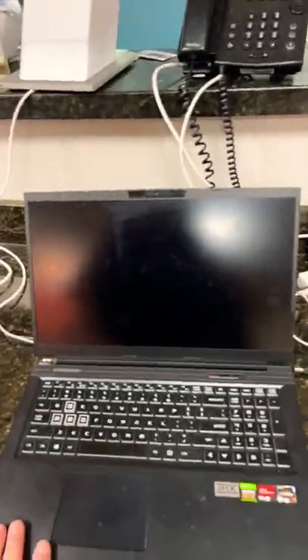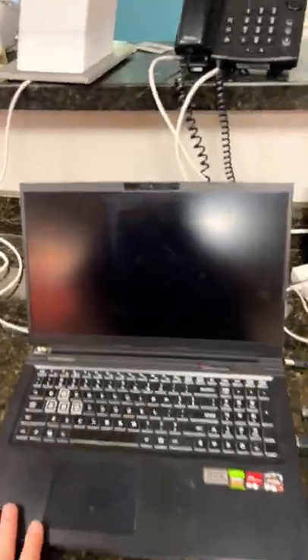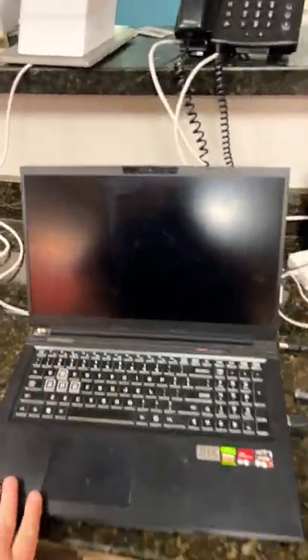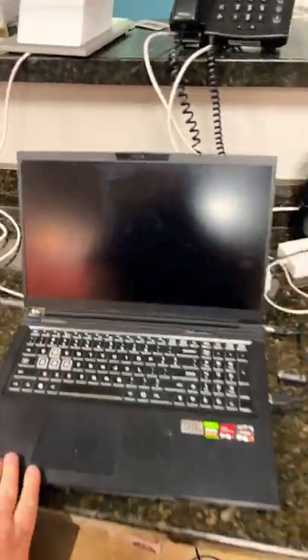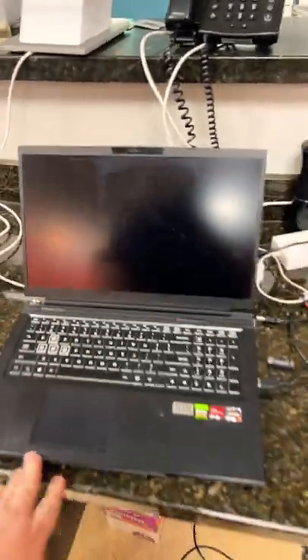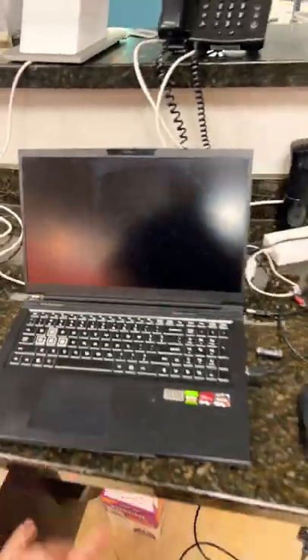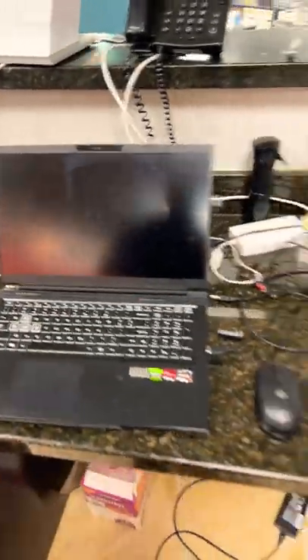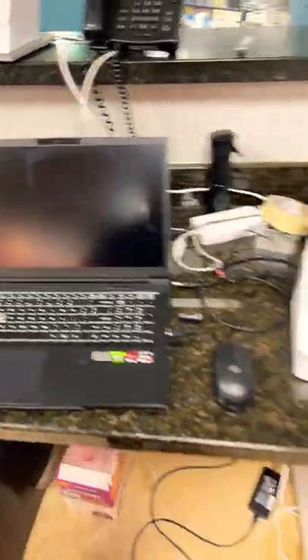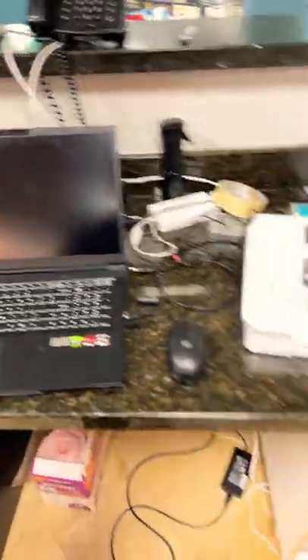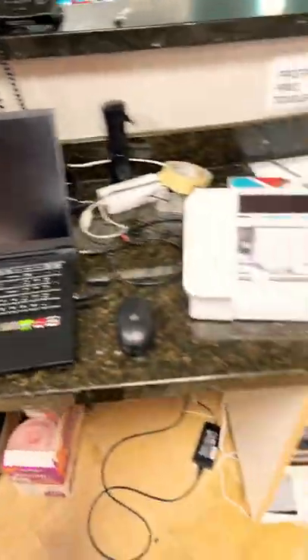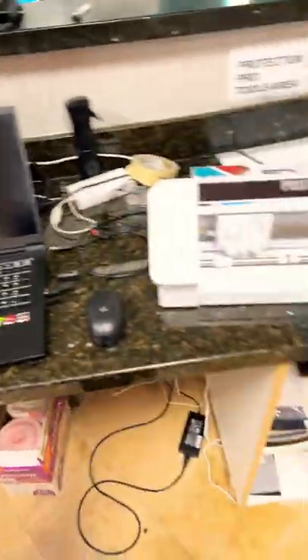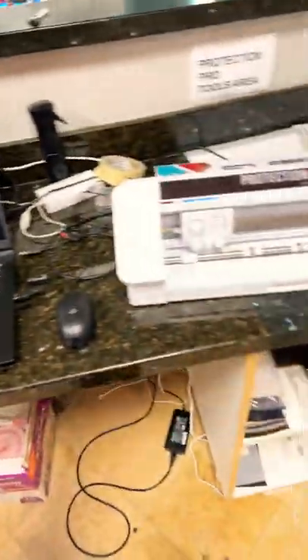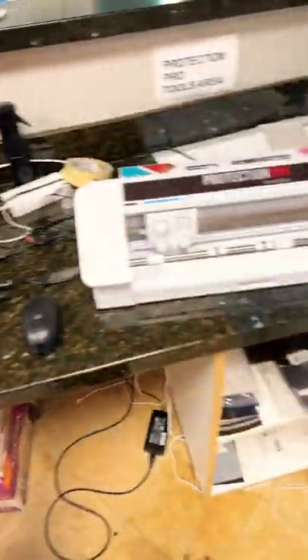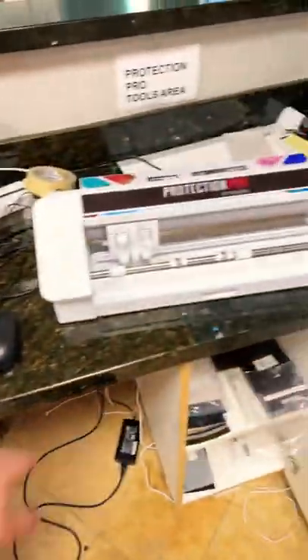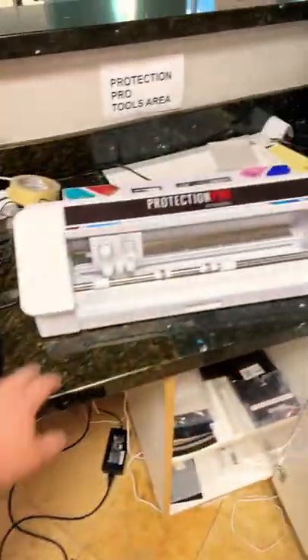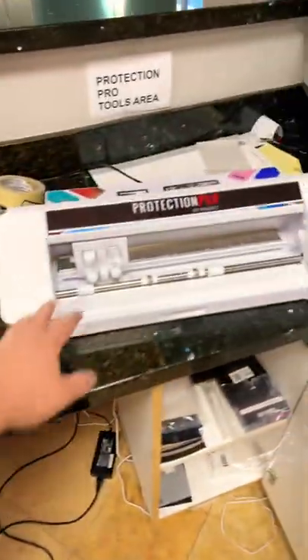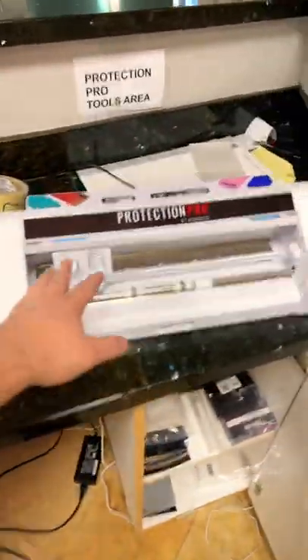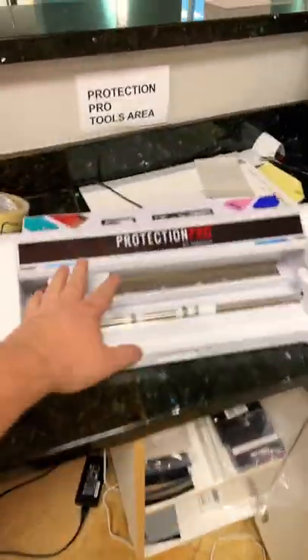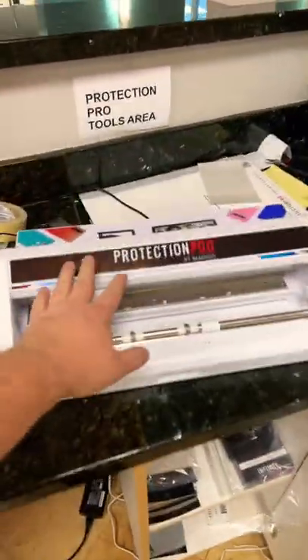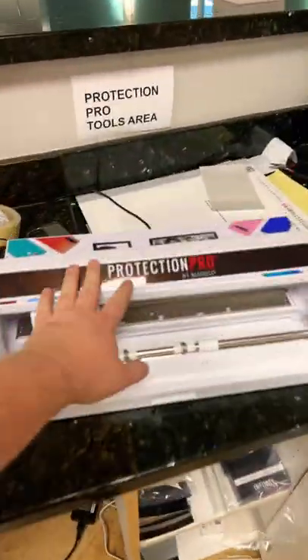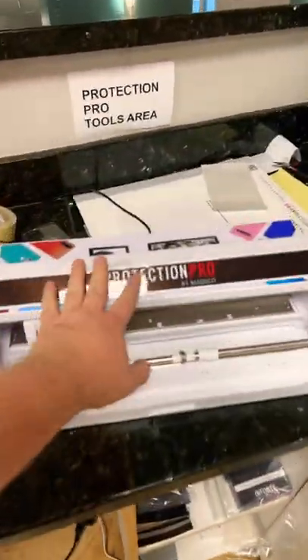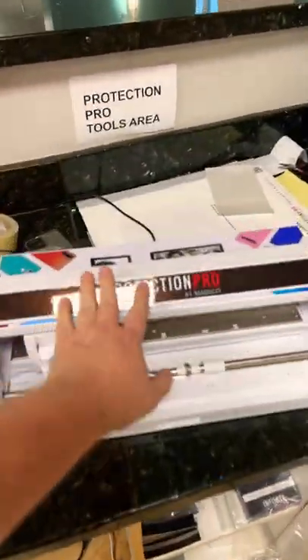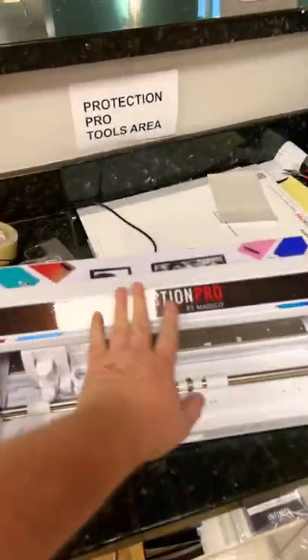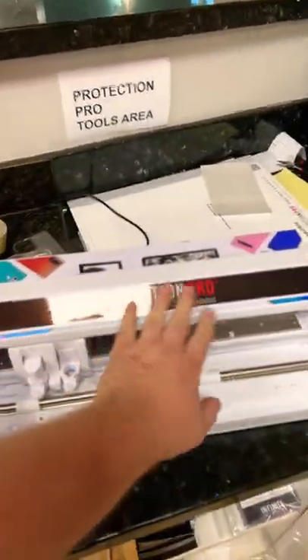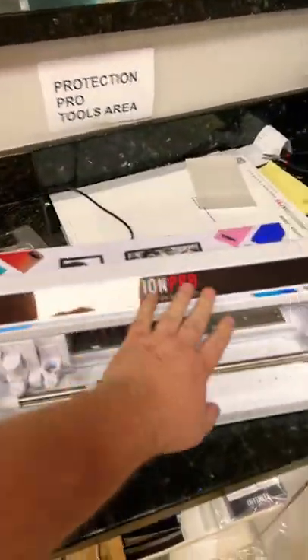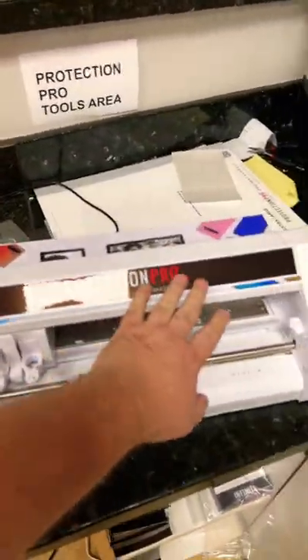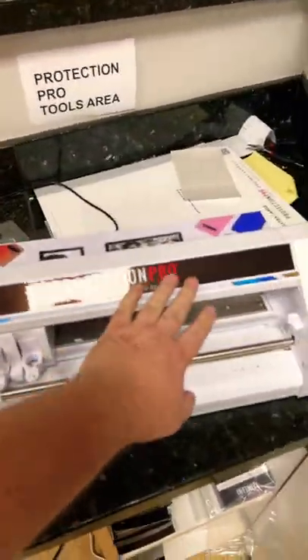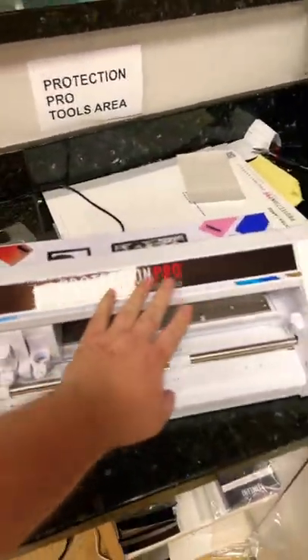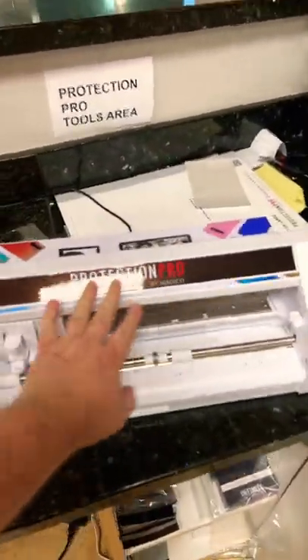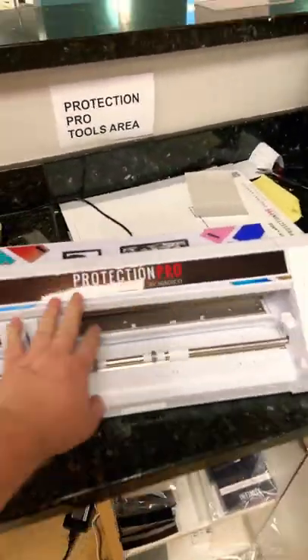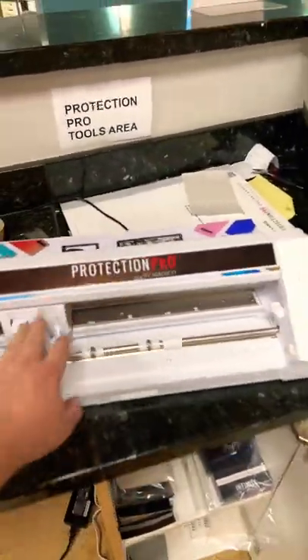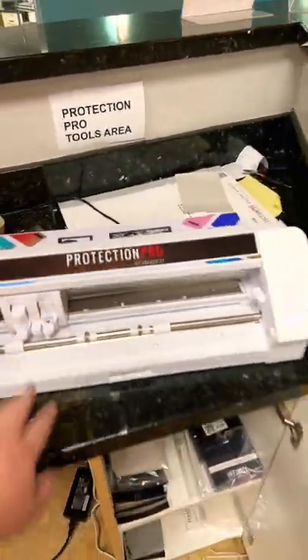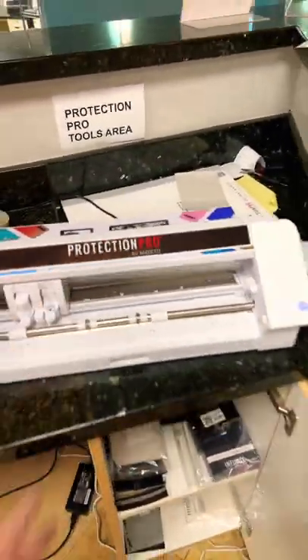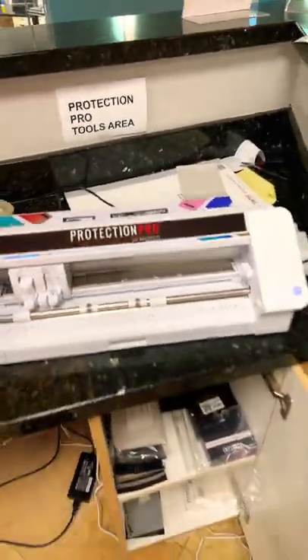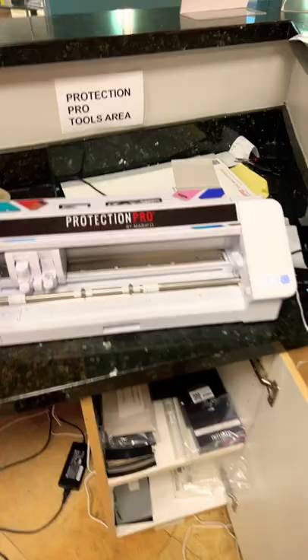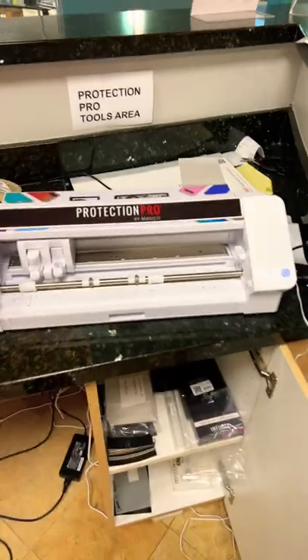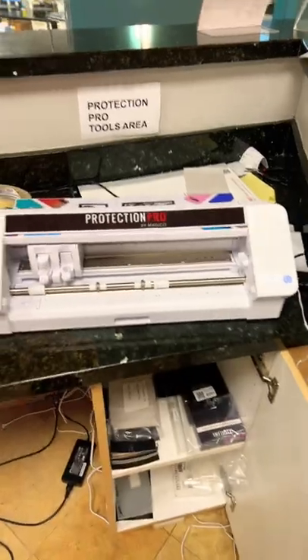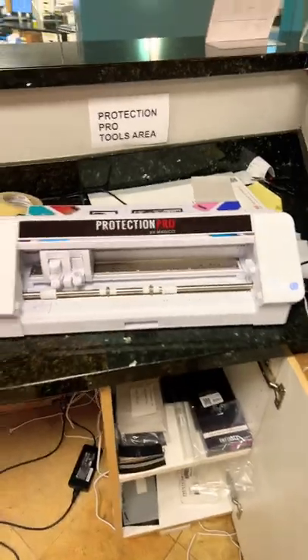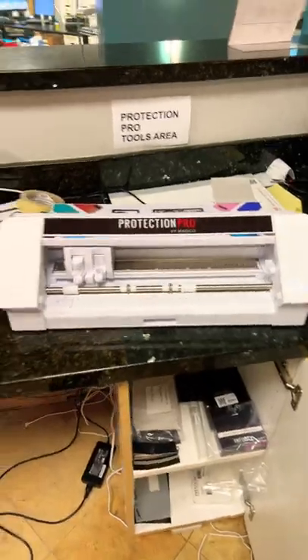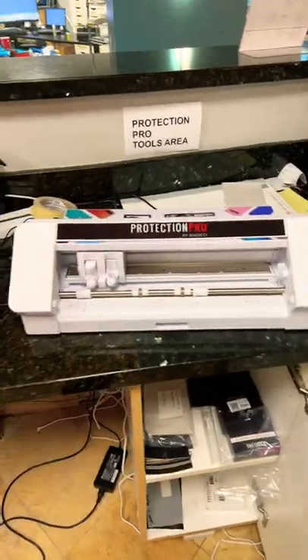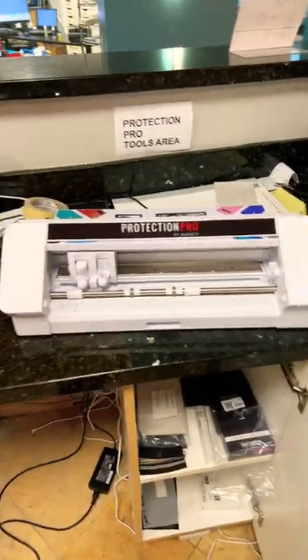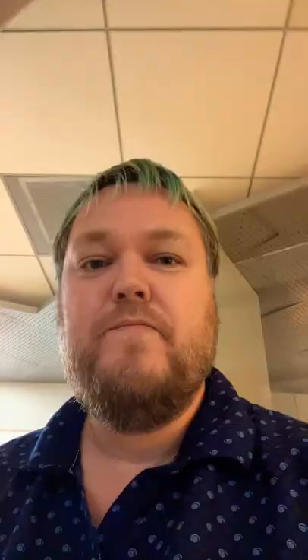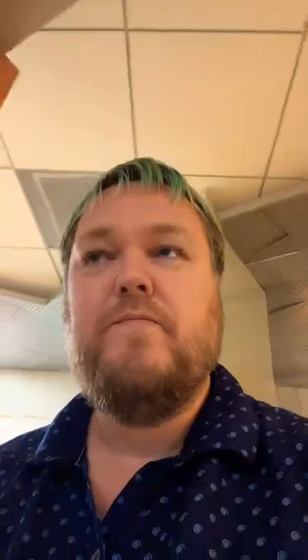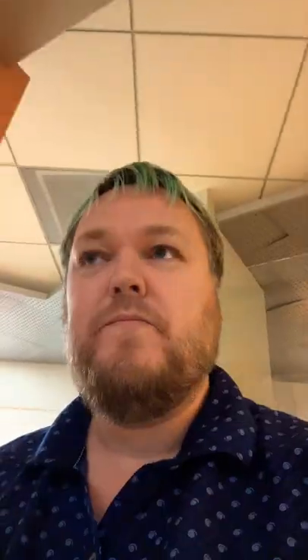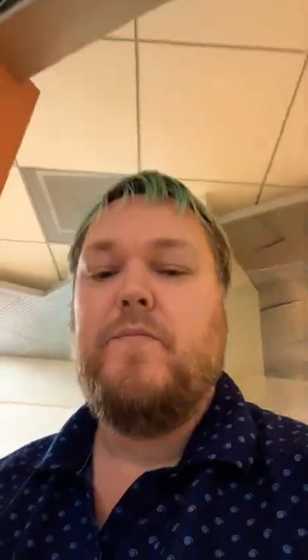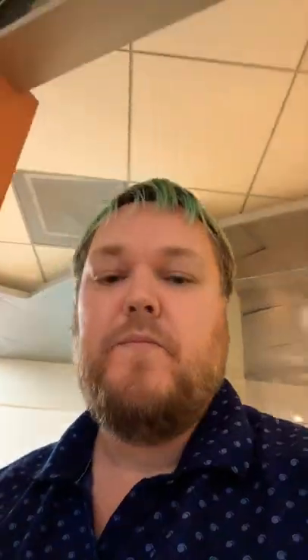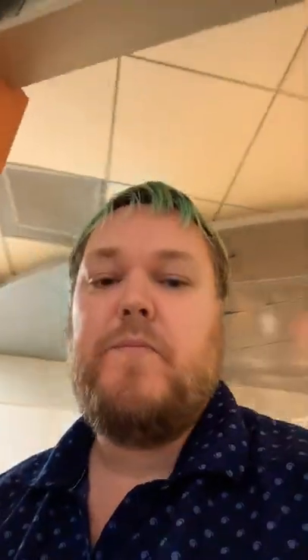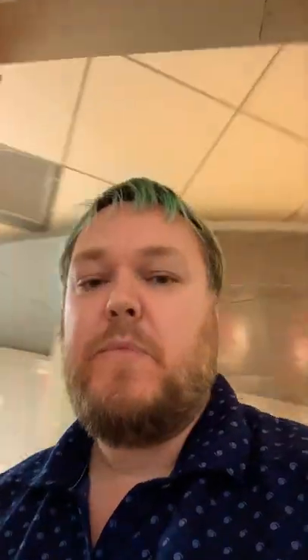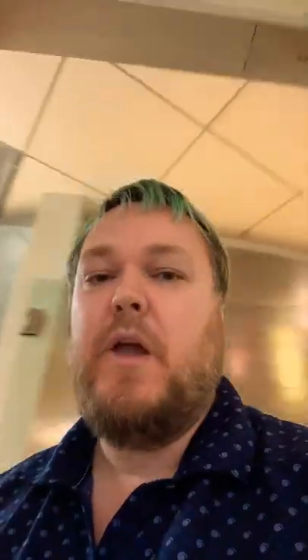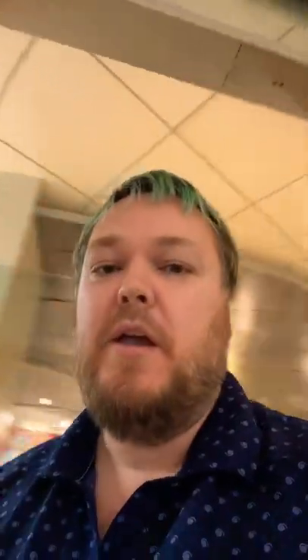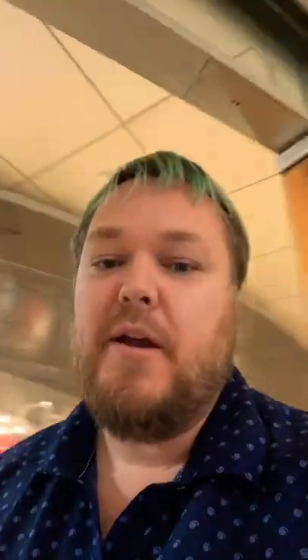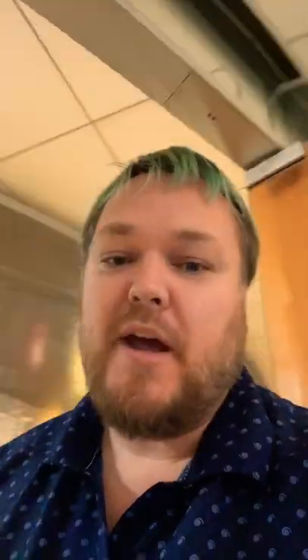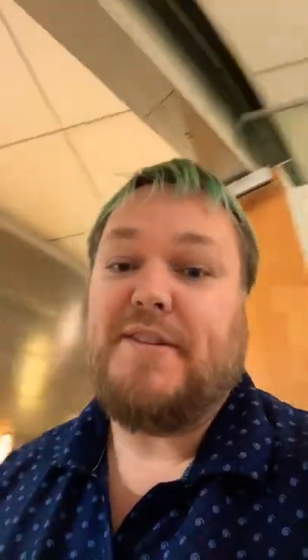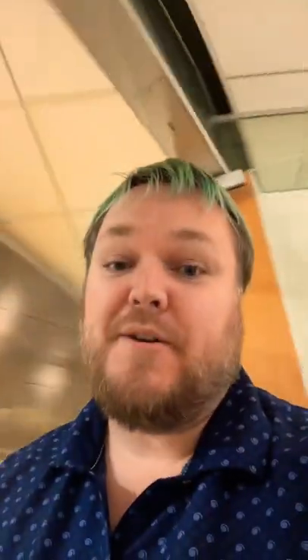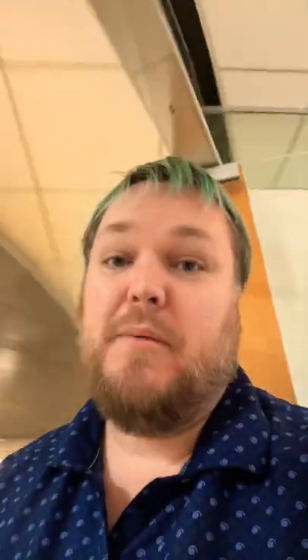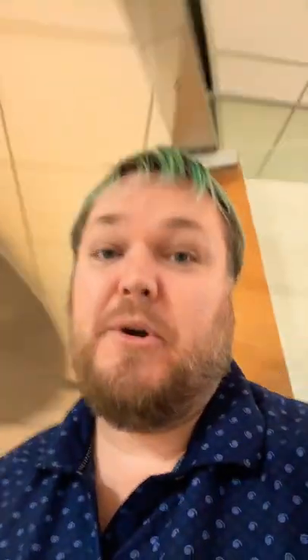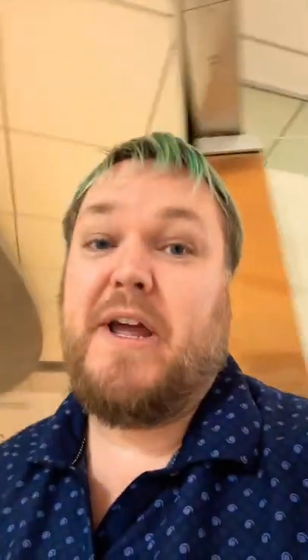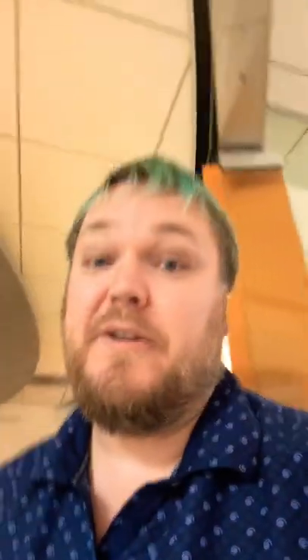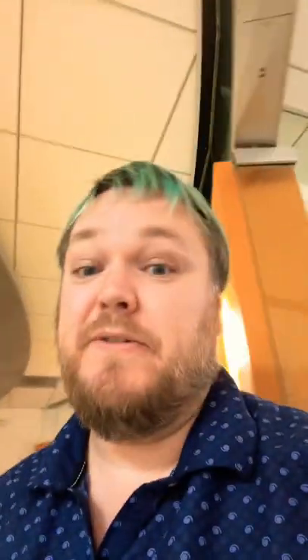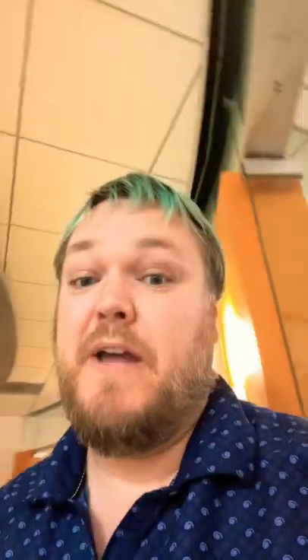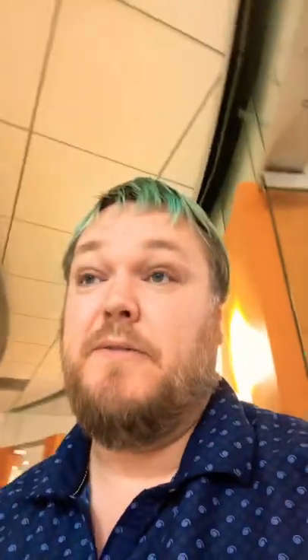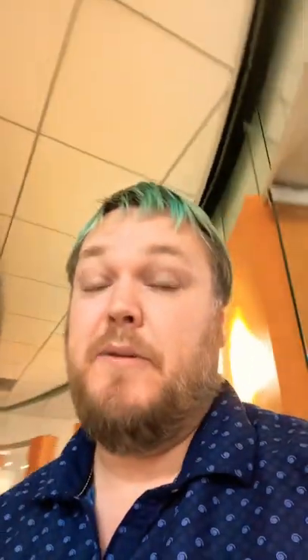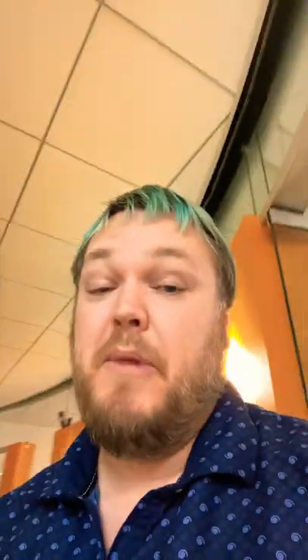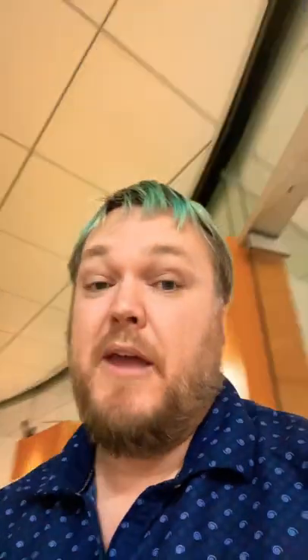And this is the receptionist desk. I love this machine — this is our Protection Pro machine. It cuts screen protectors out on demand.